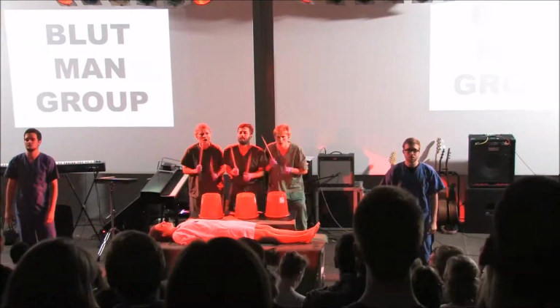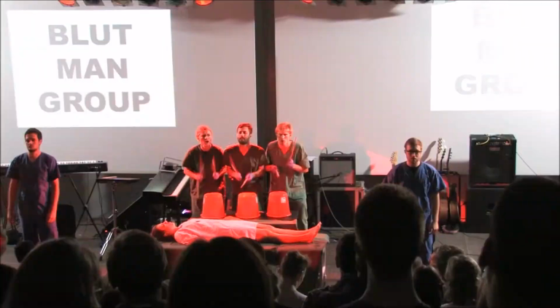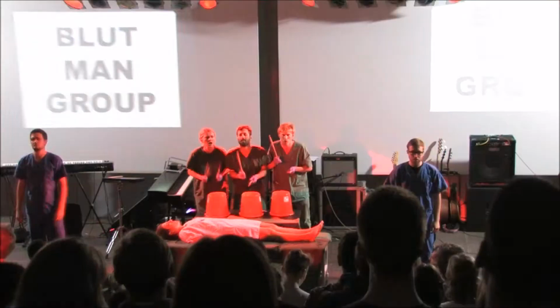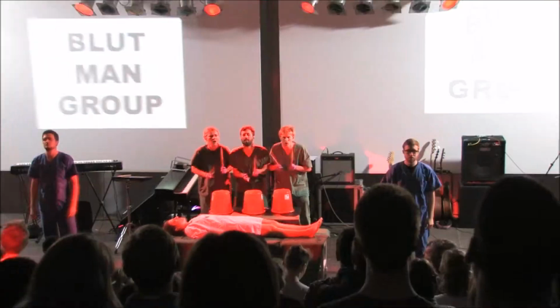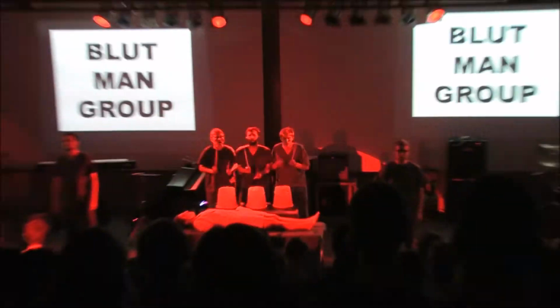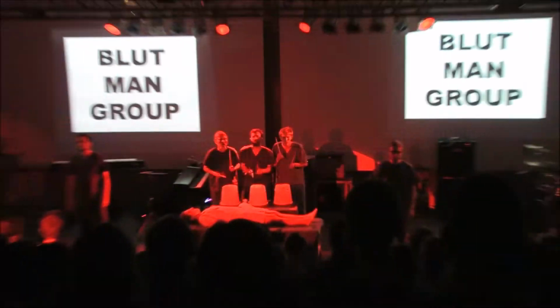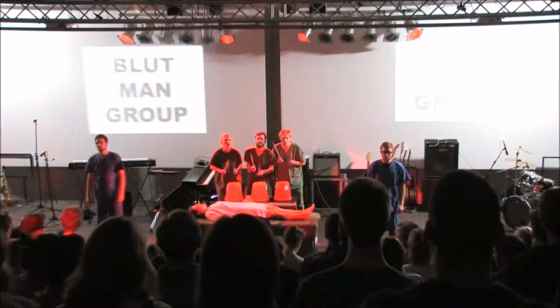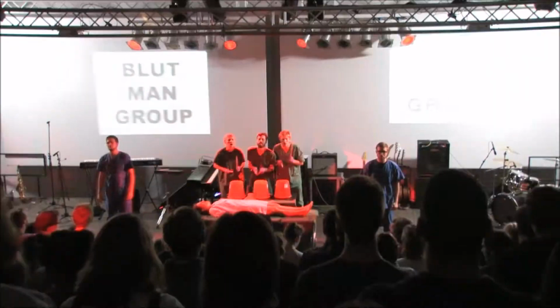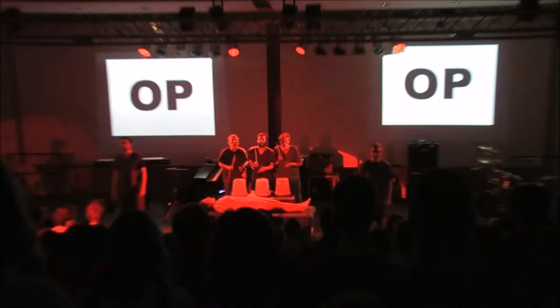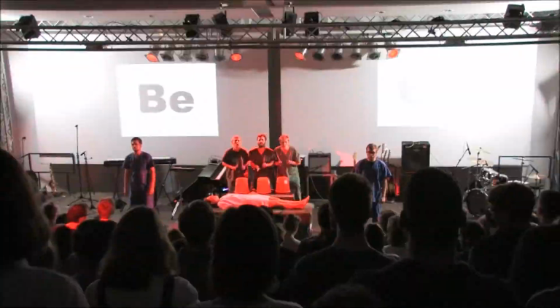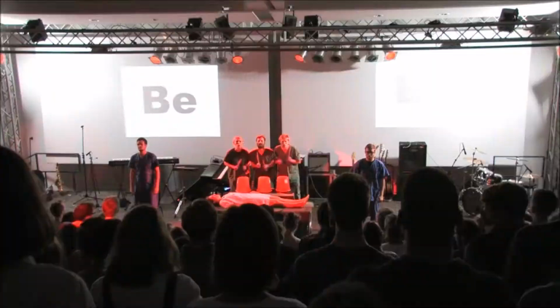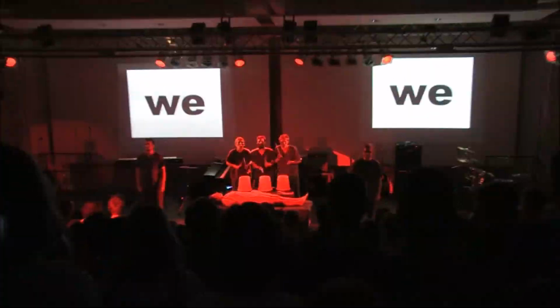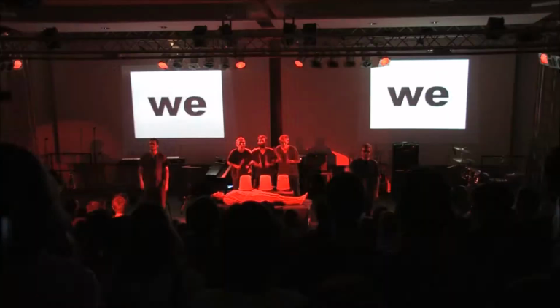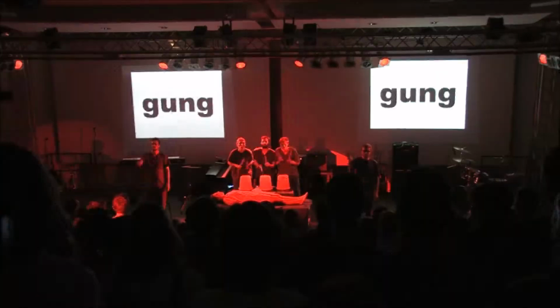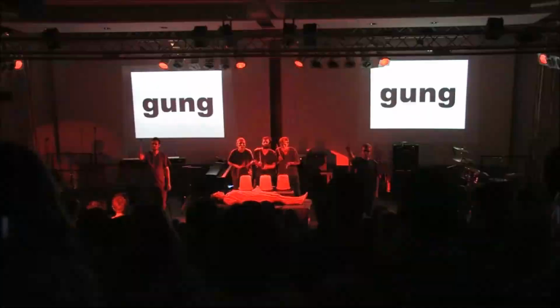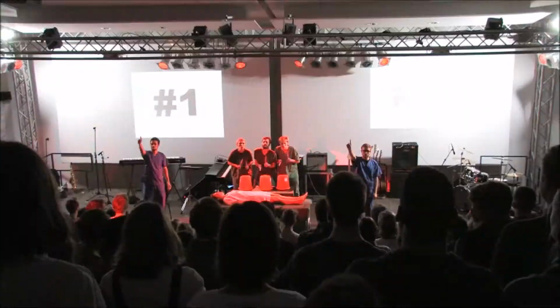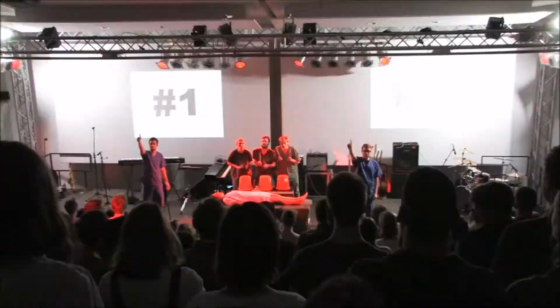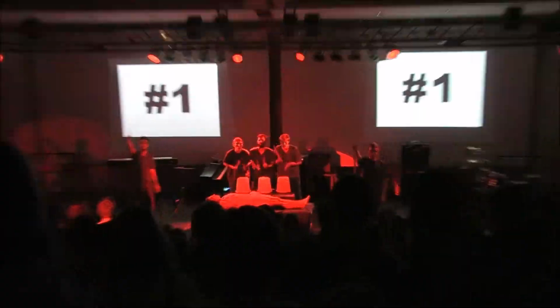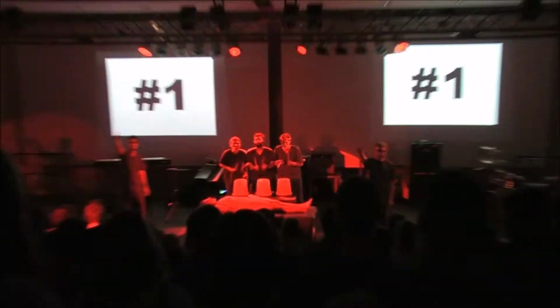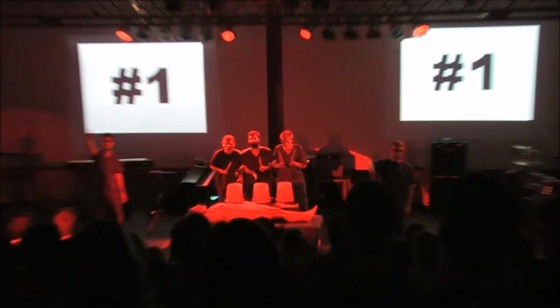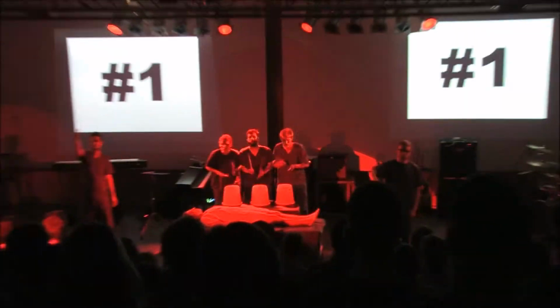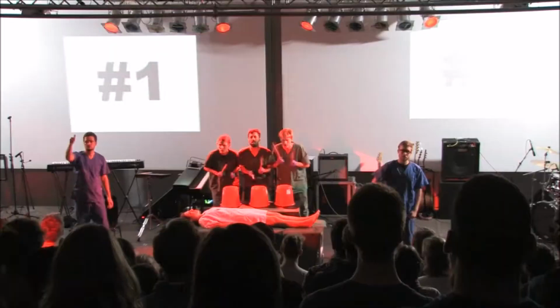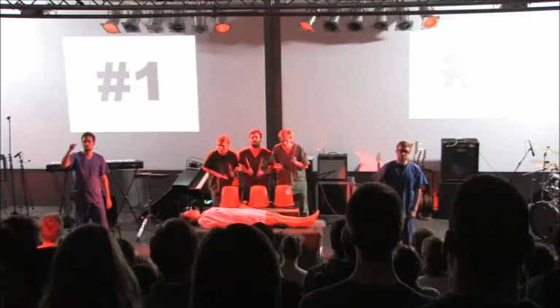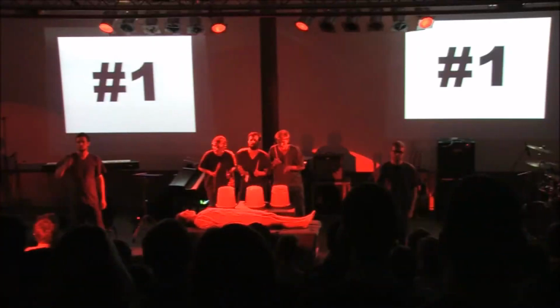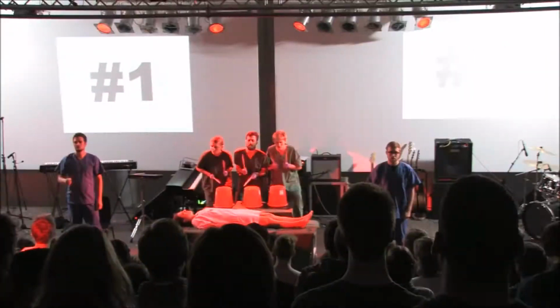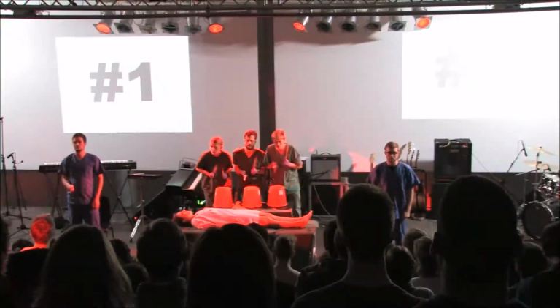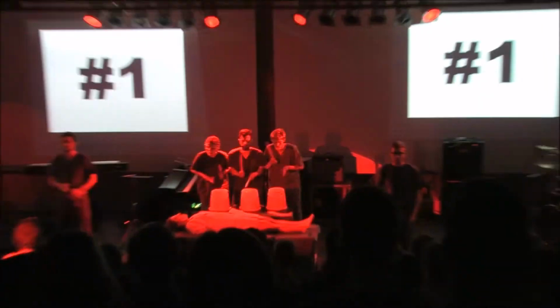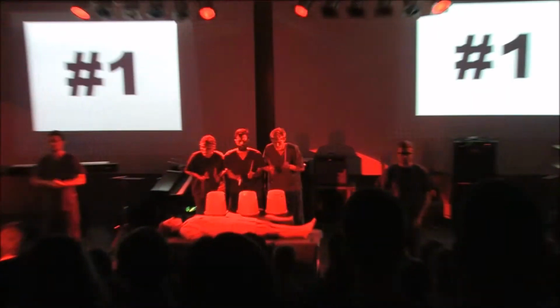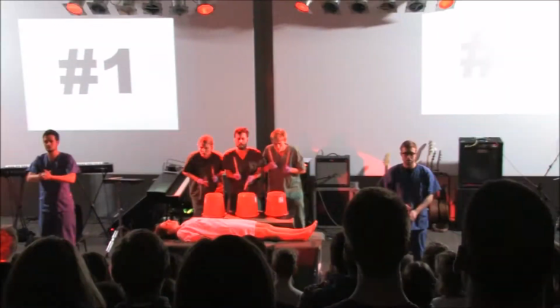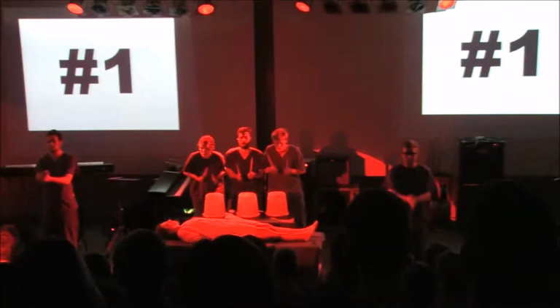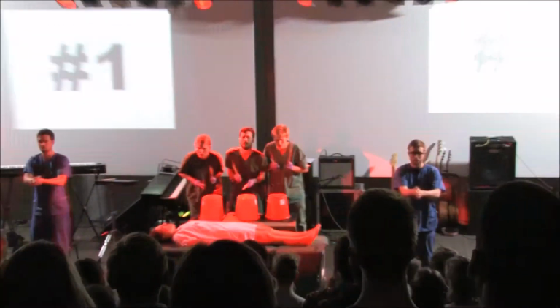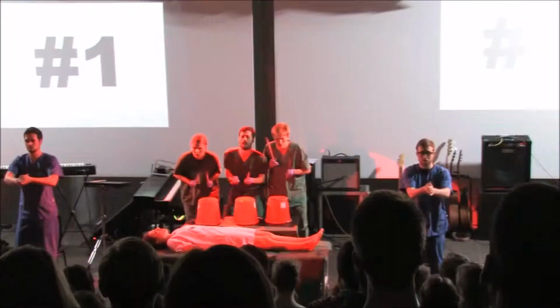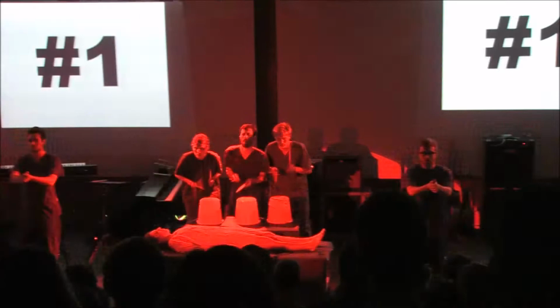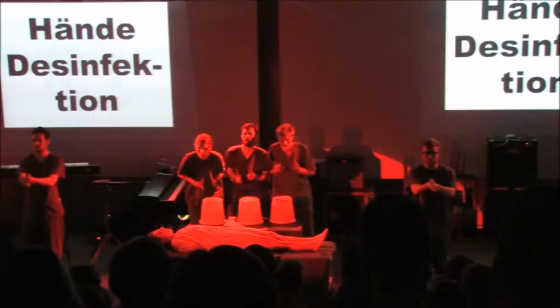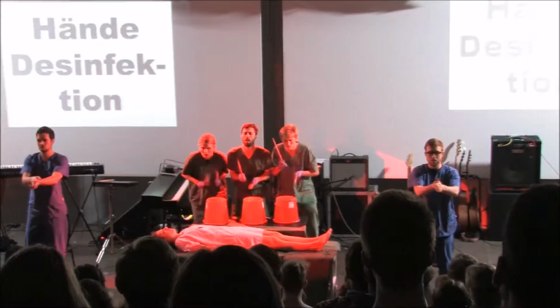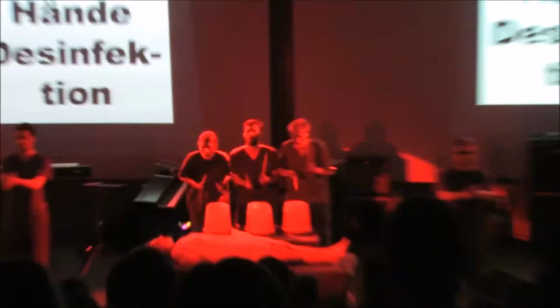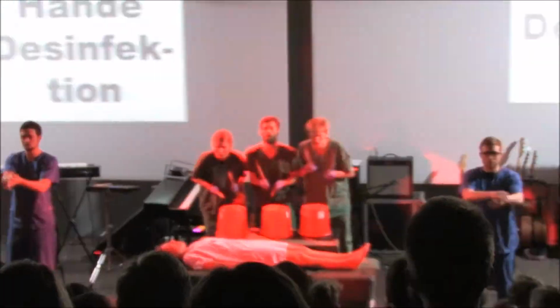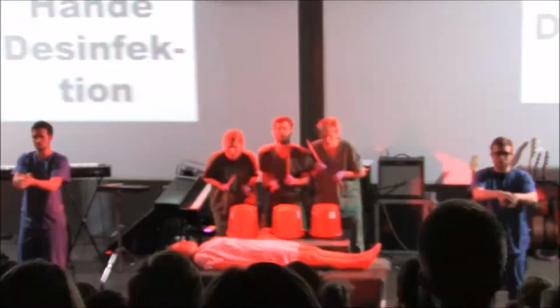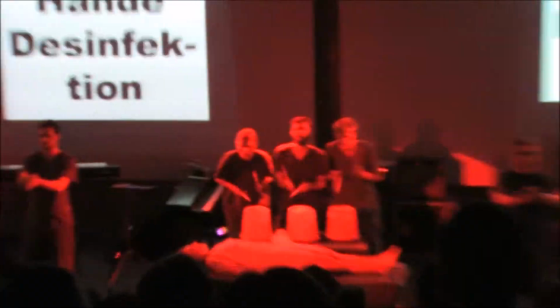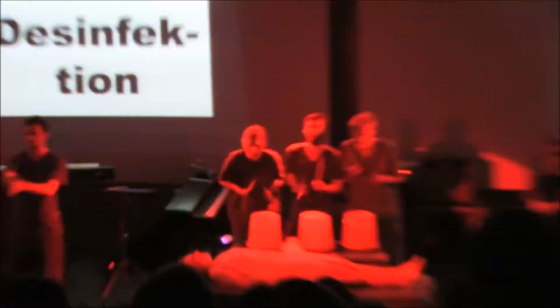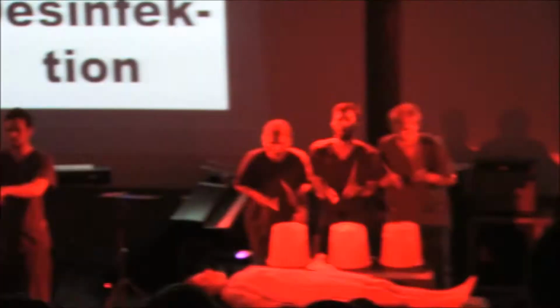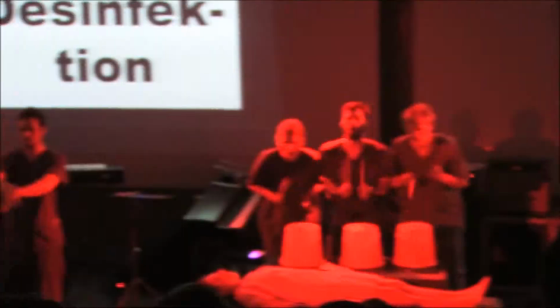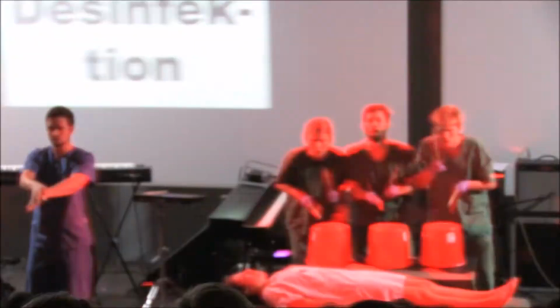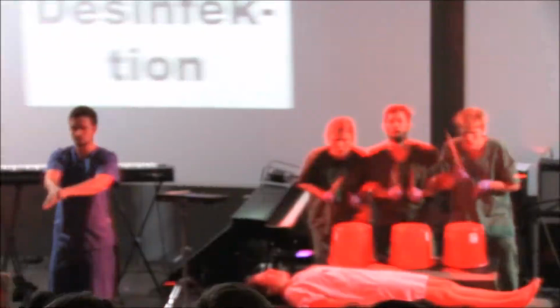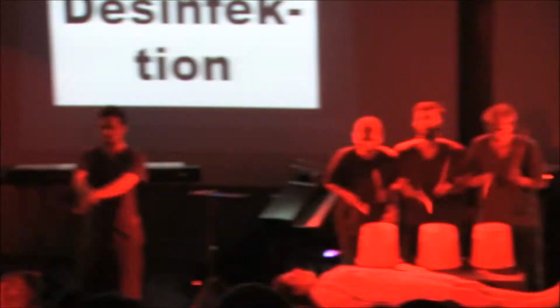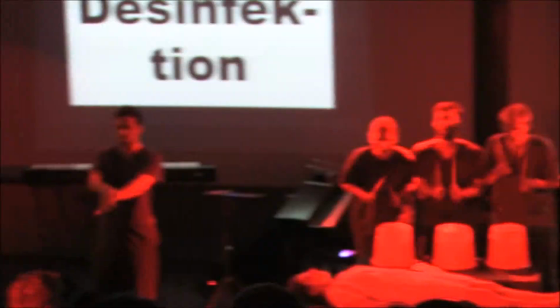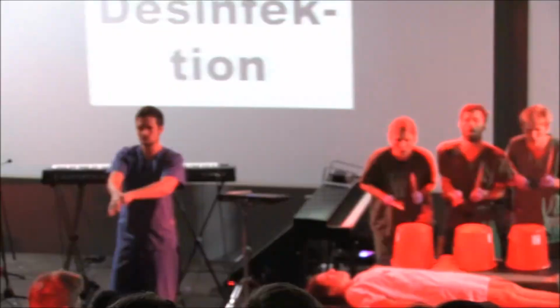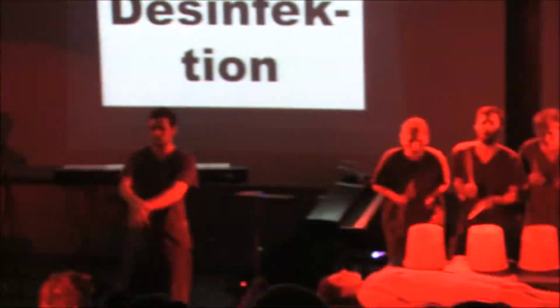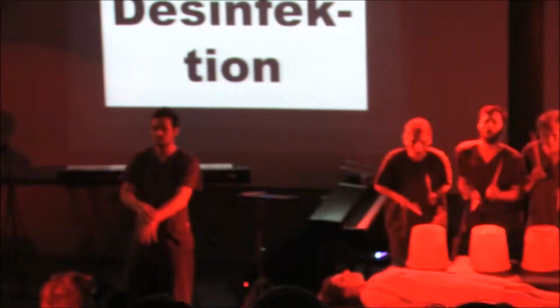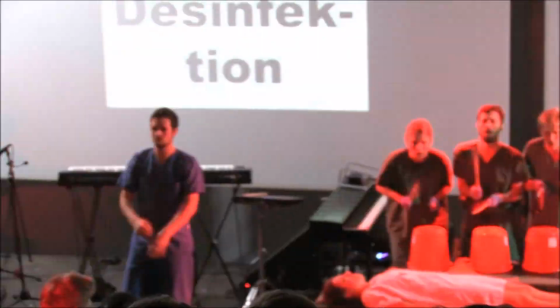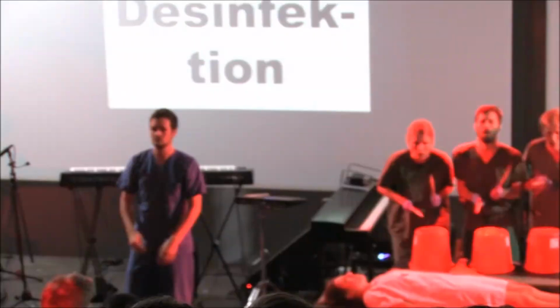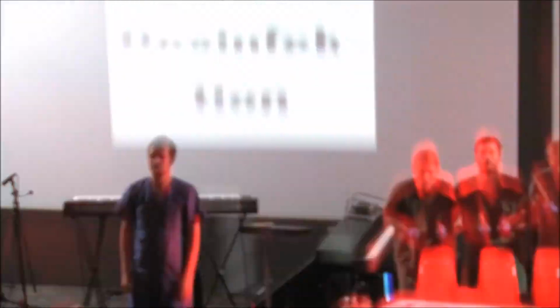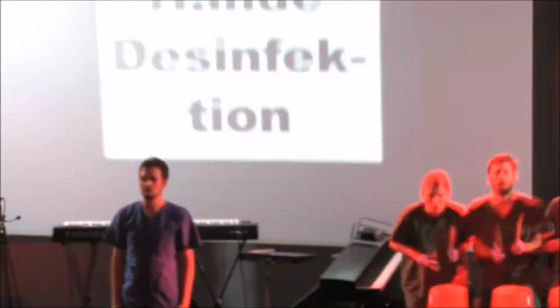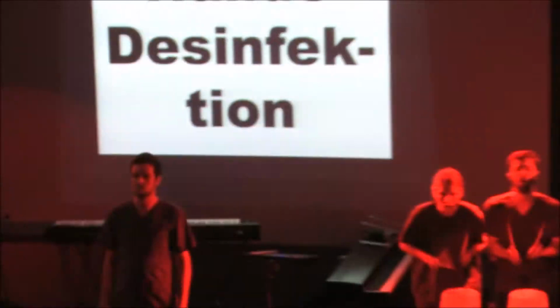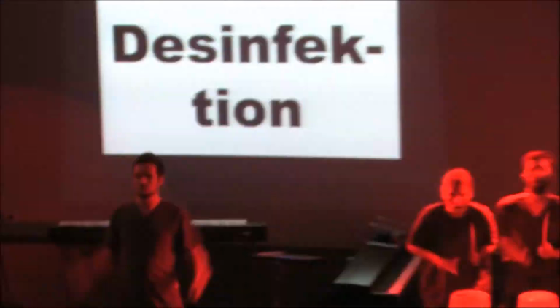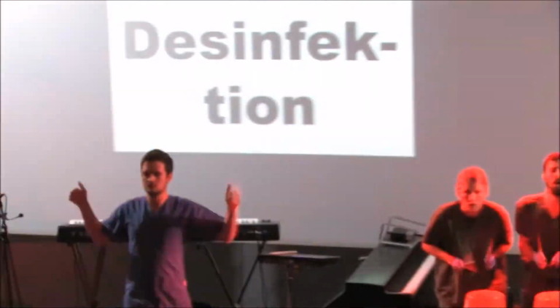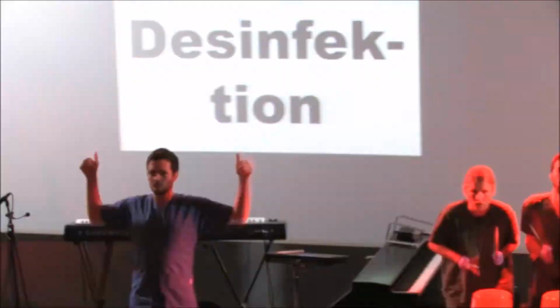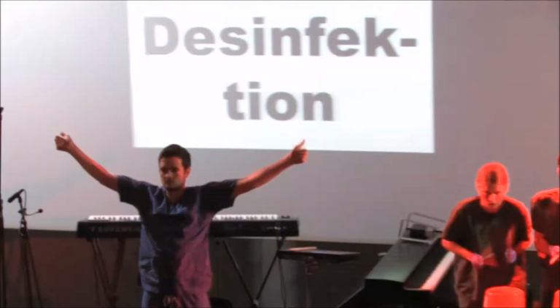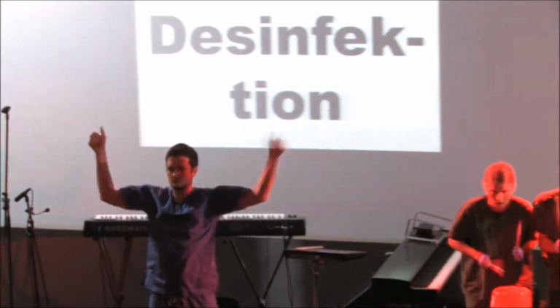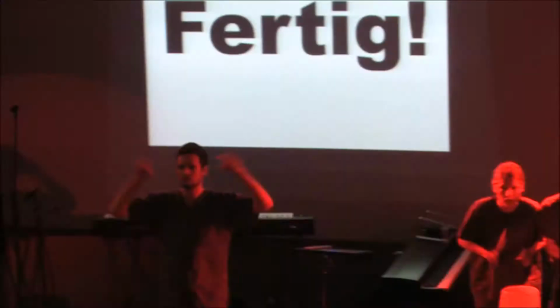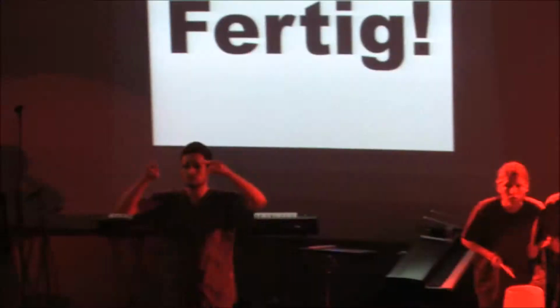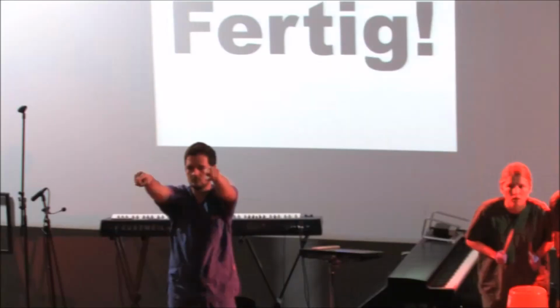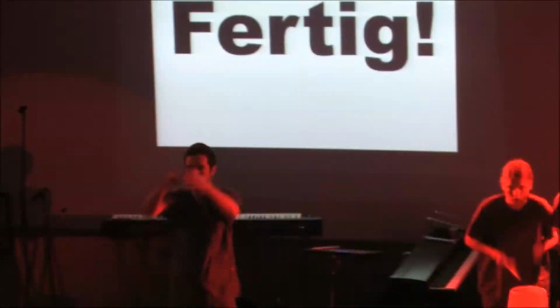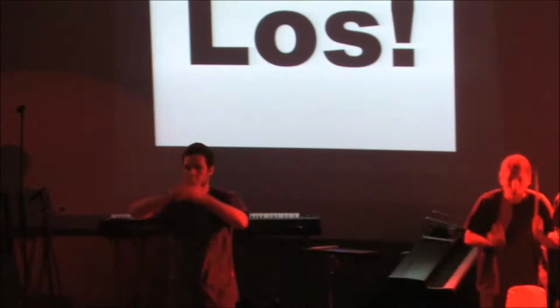OP-Bewegung Nummer 1: Chirurgische Händedesinfektion. Fertig, los!